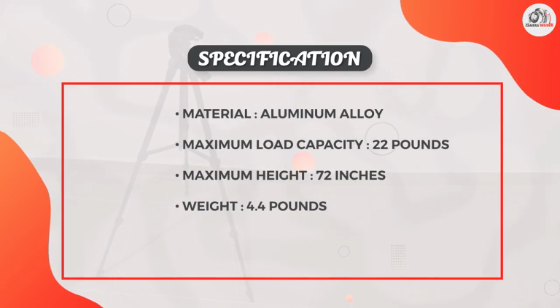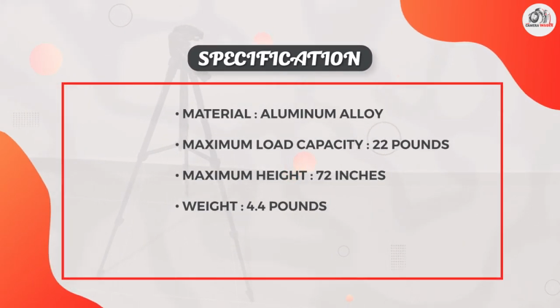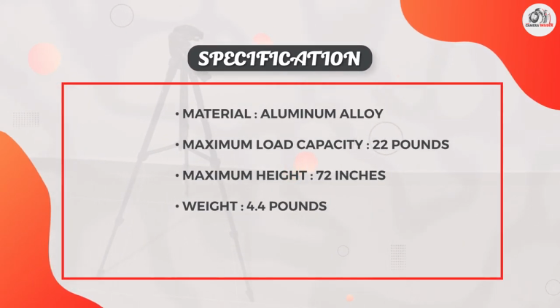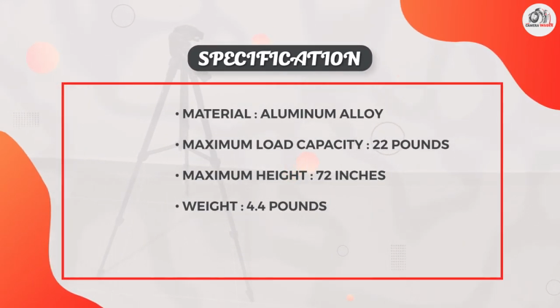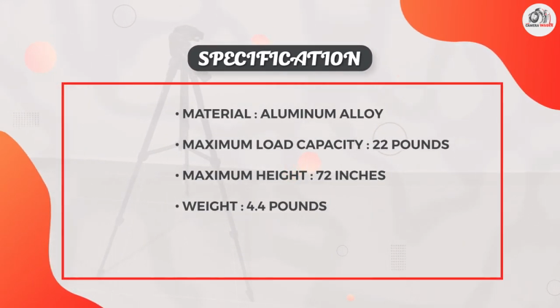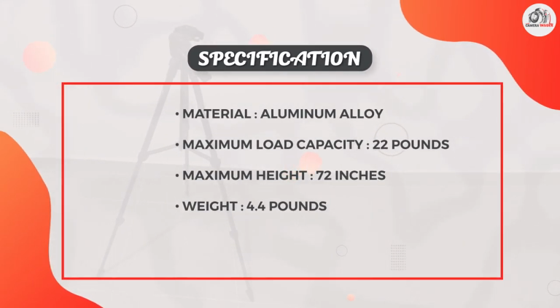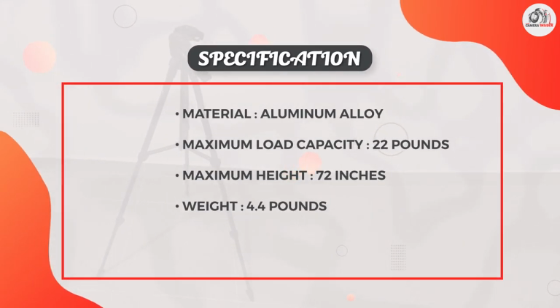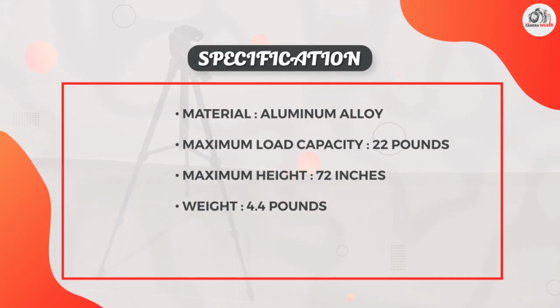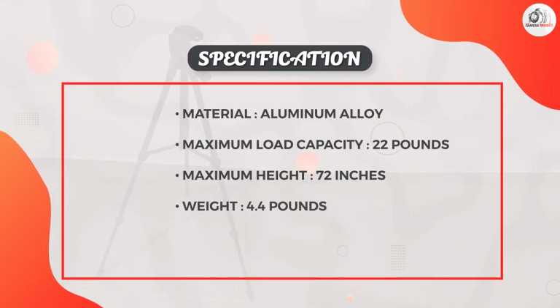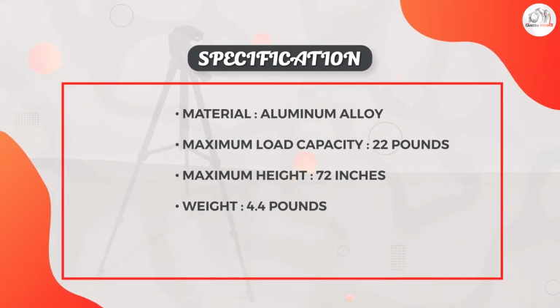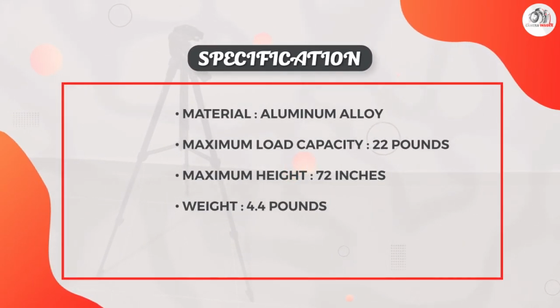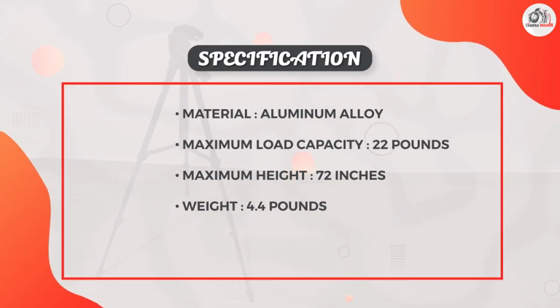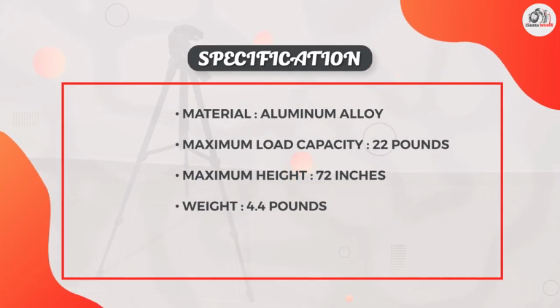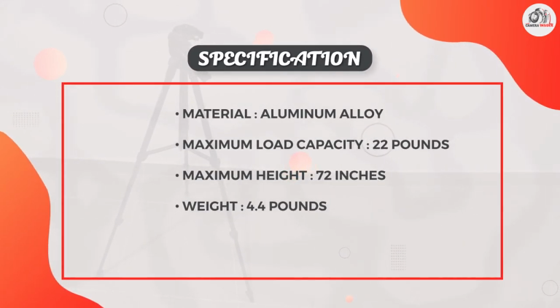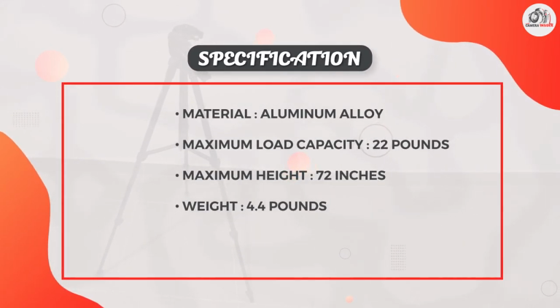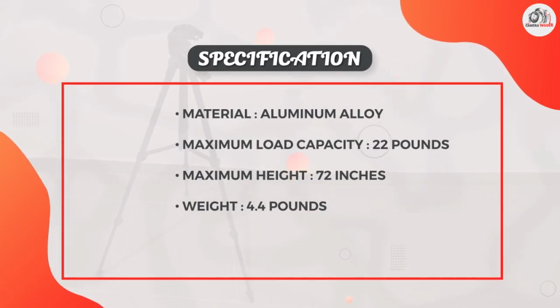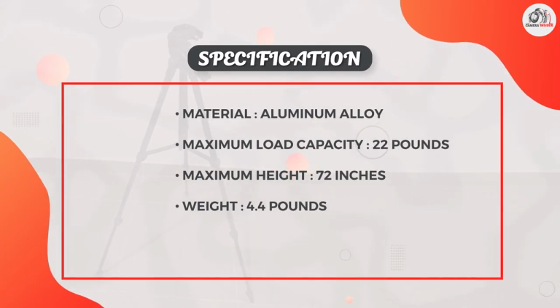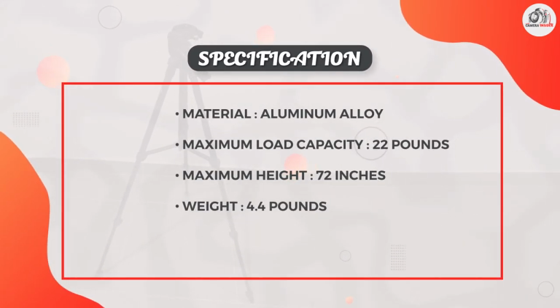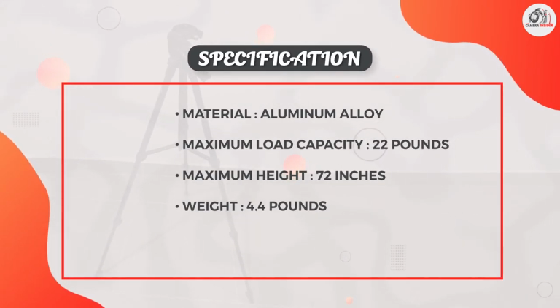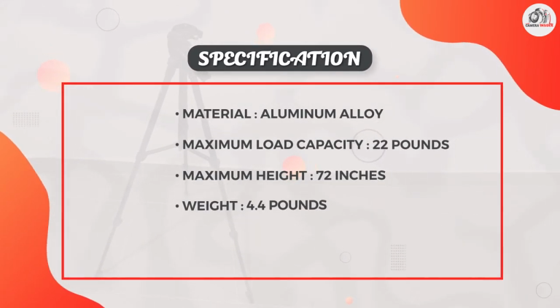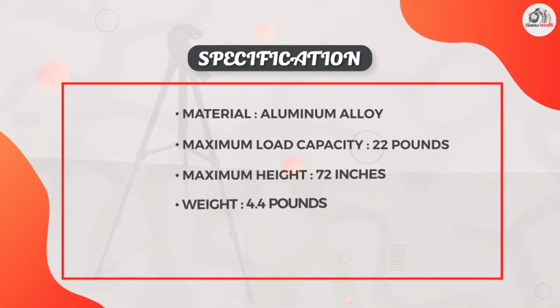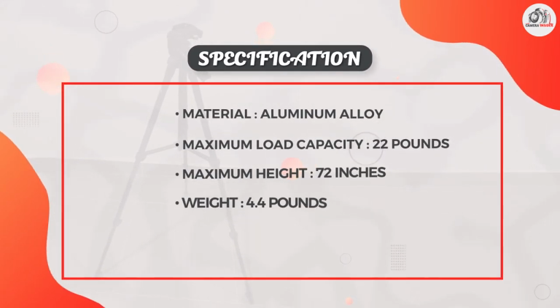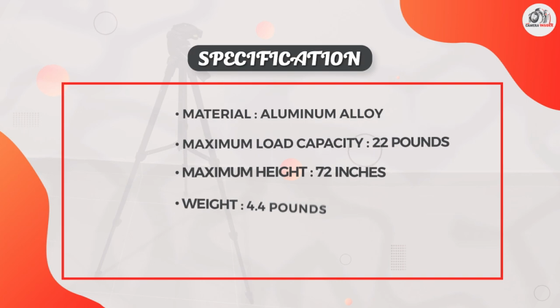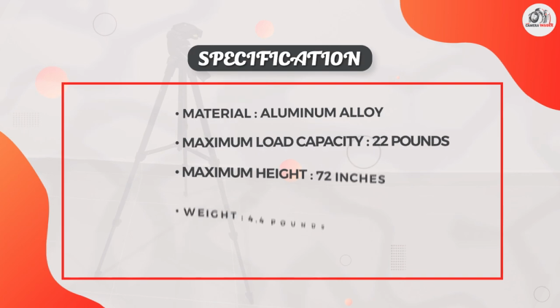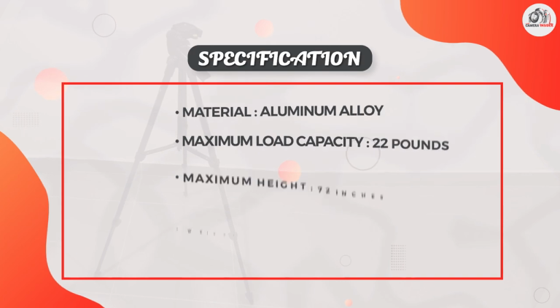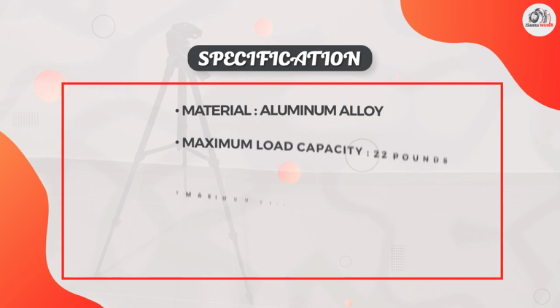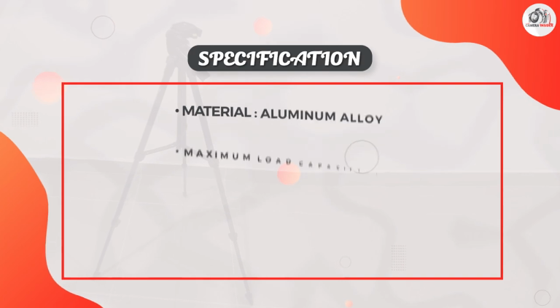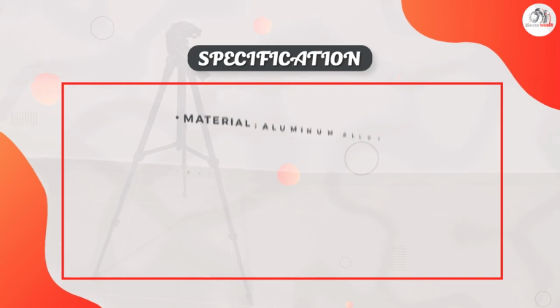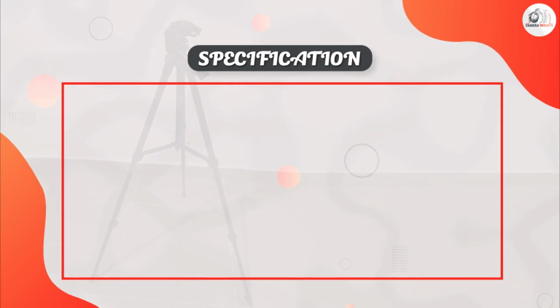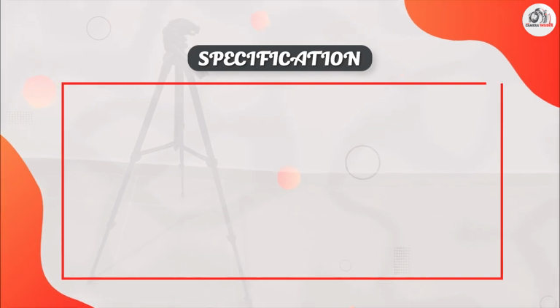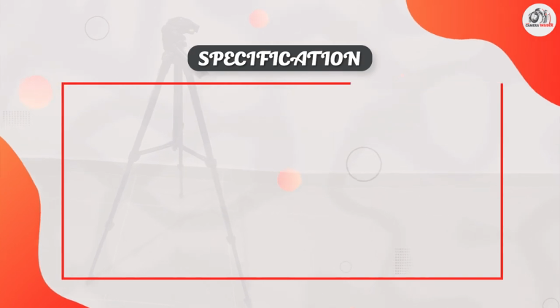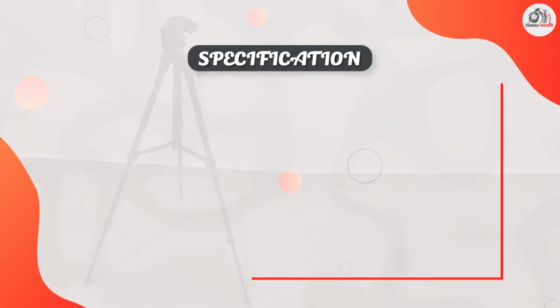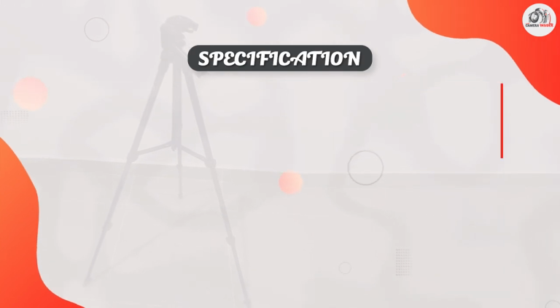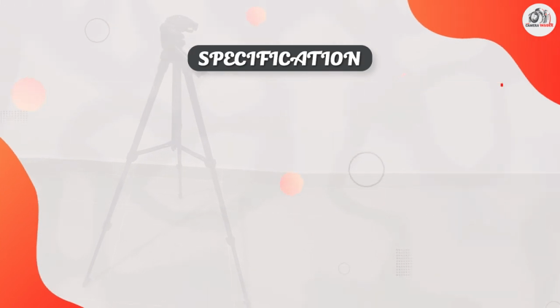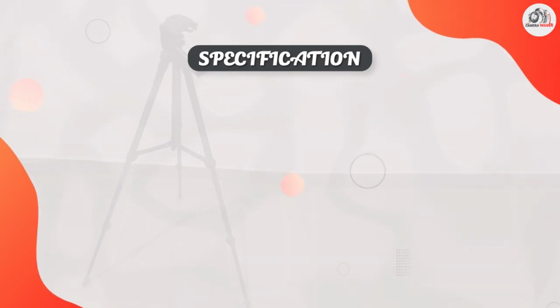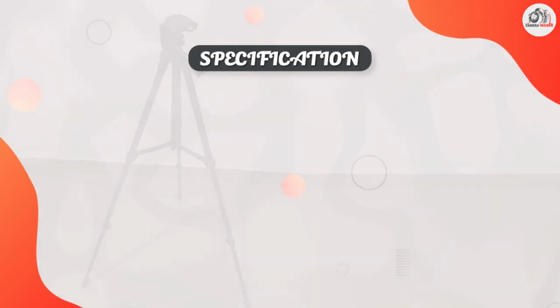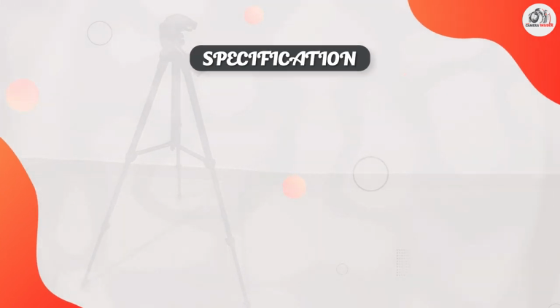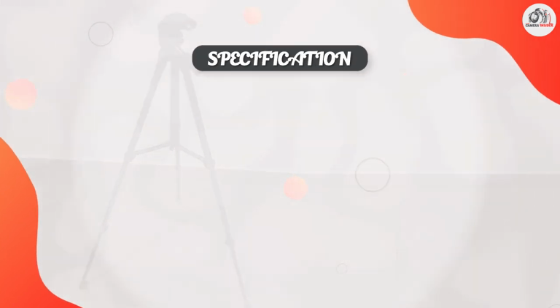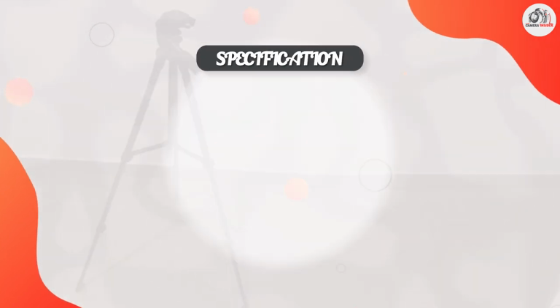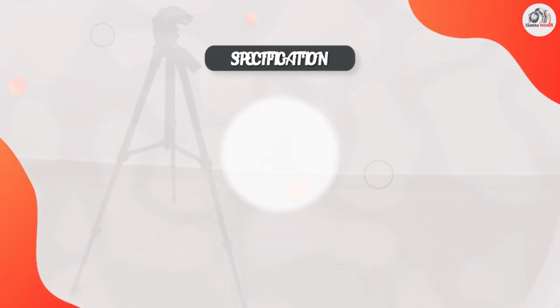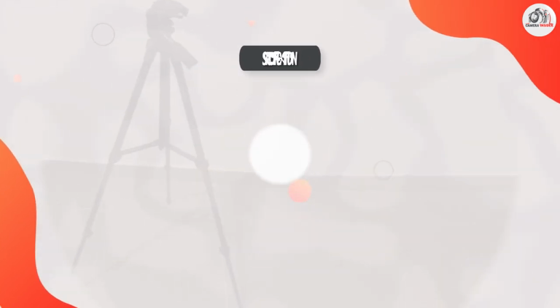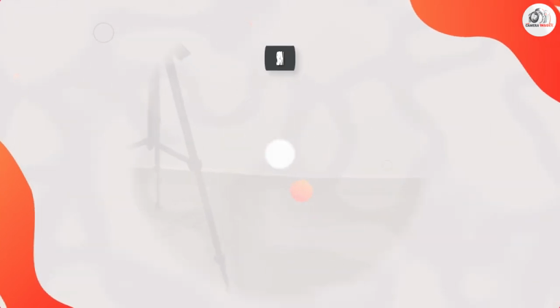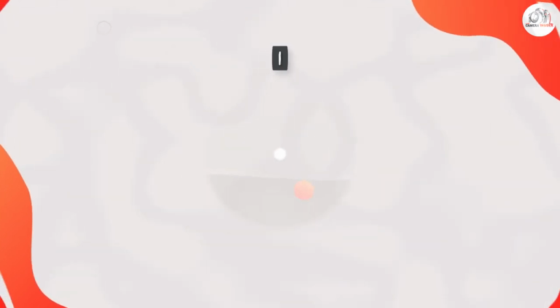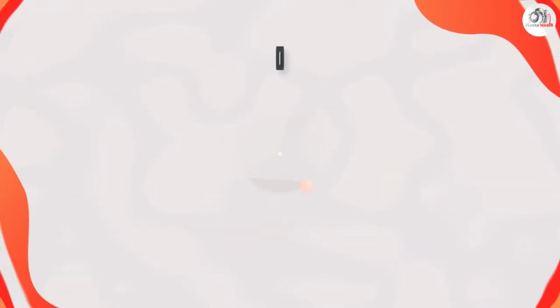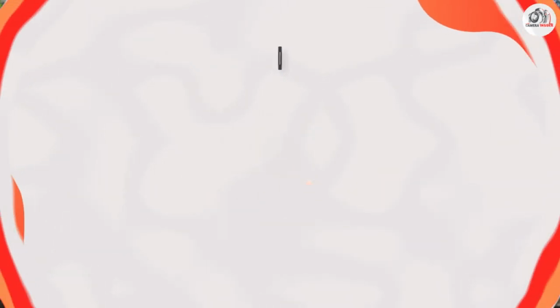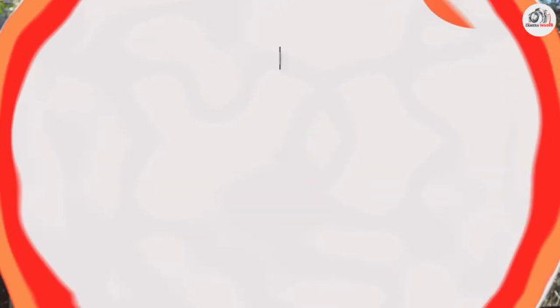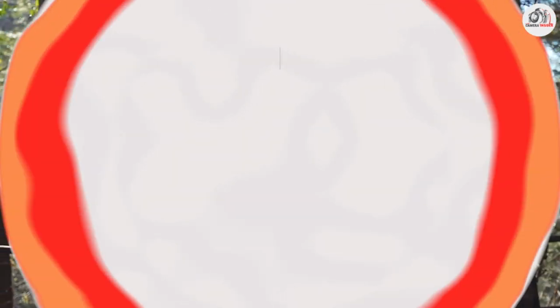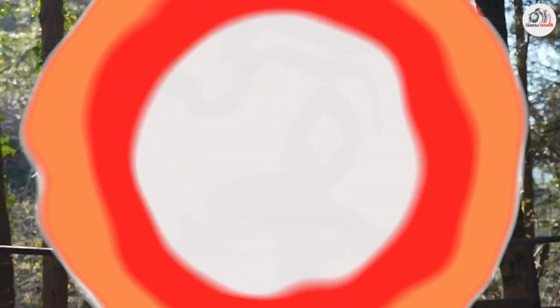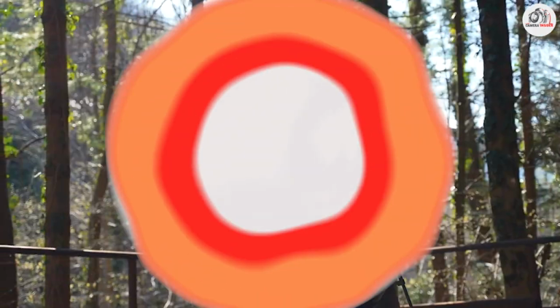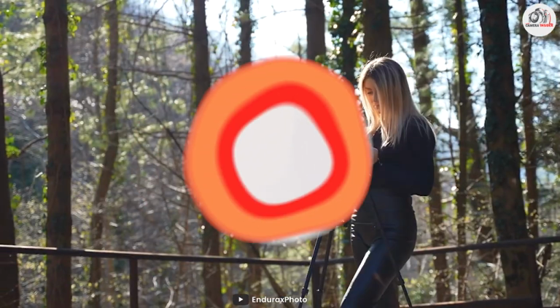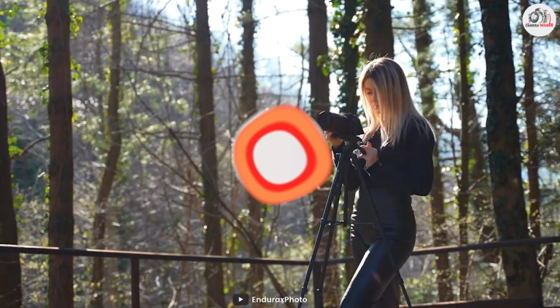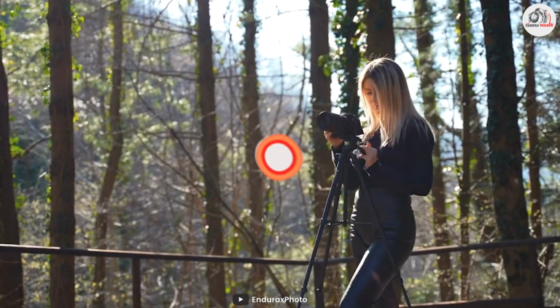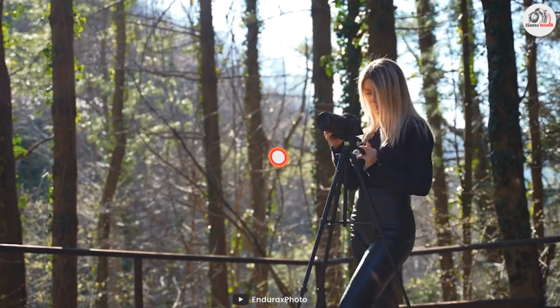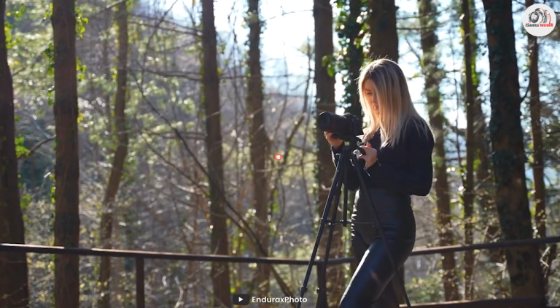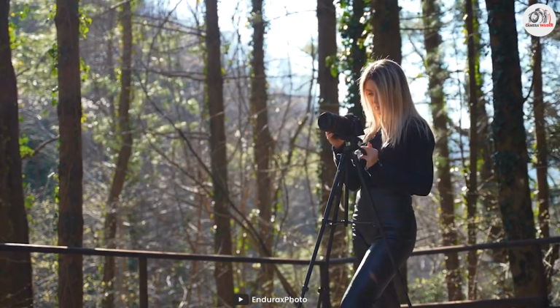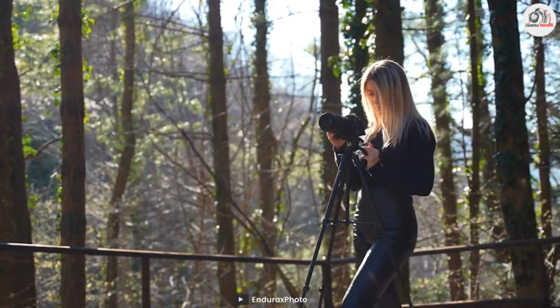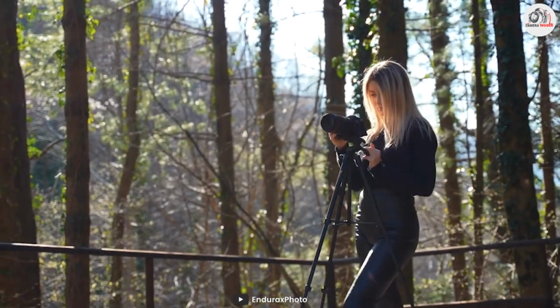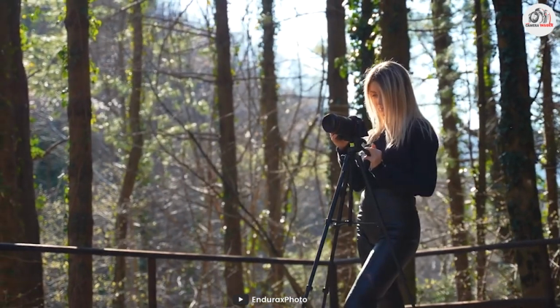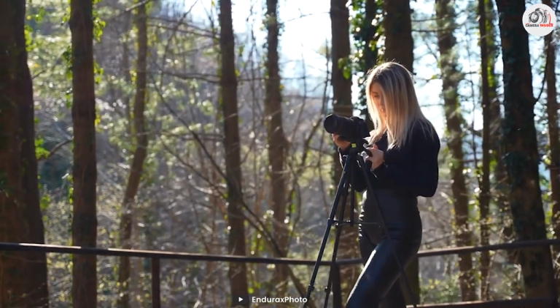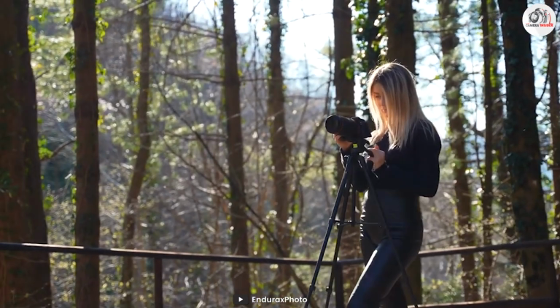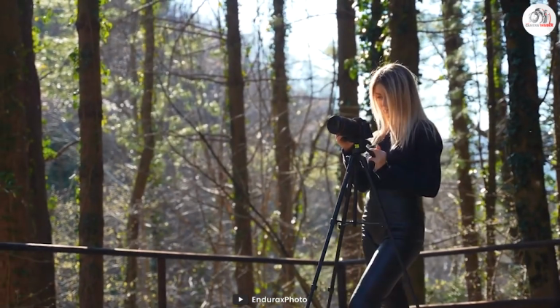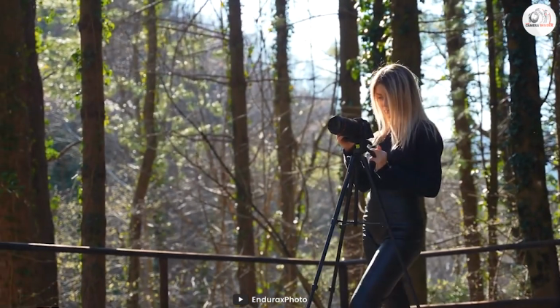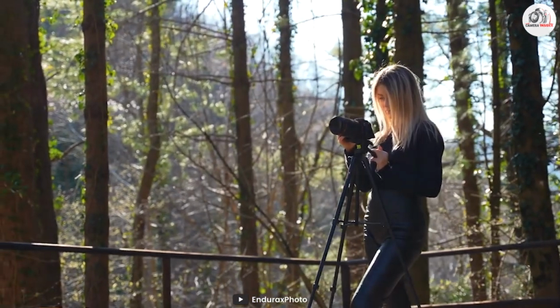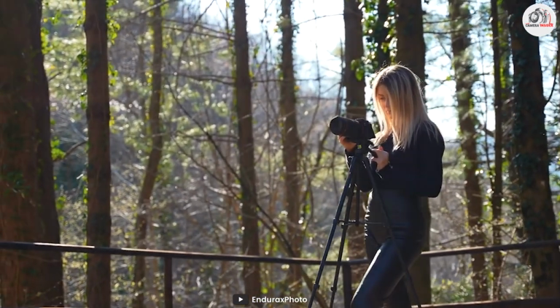The center column can also be removed entirely, which is a great option if you need to use the tripod as a monopod.